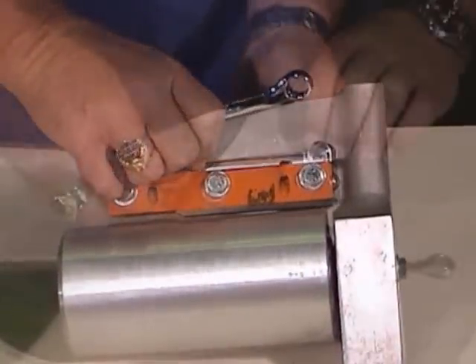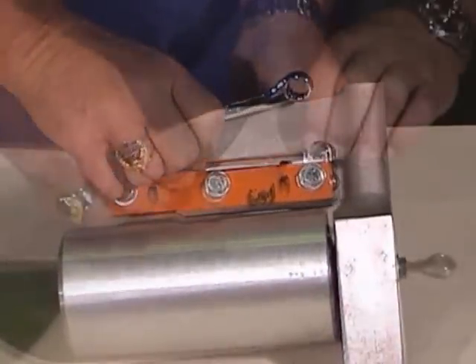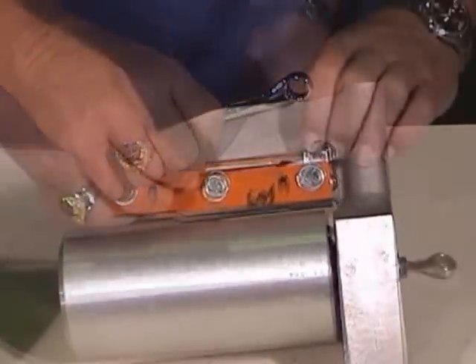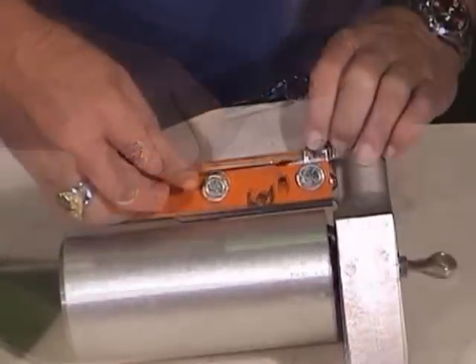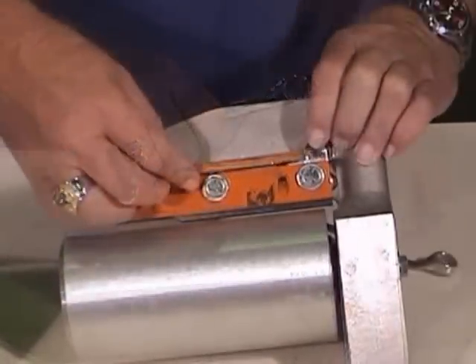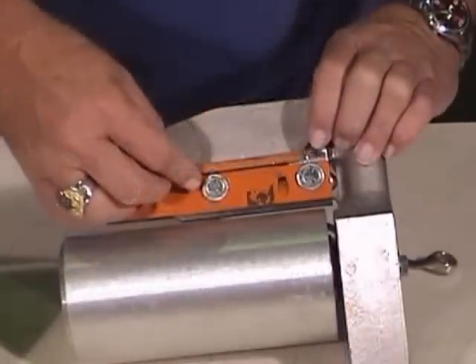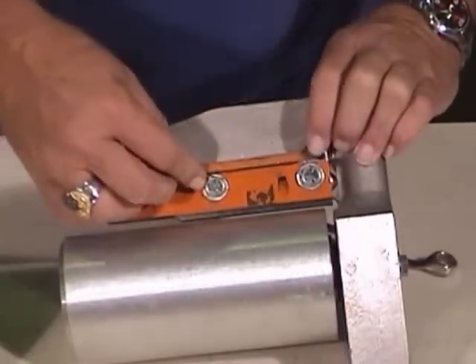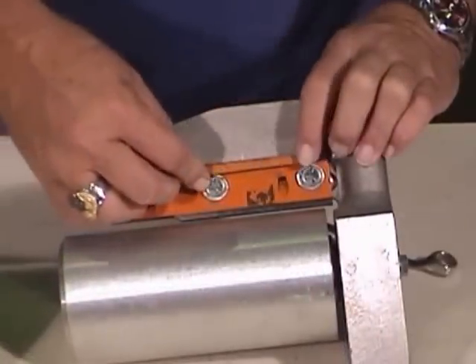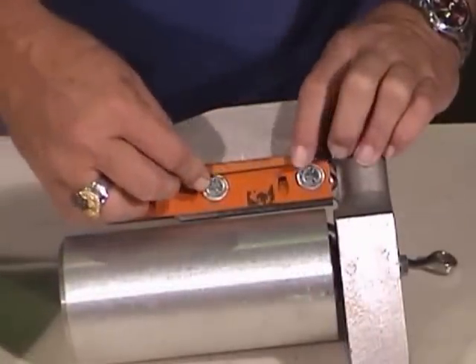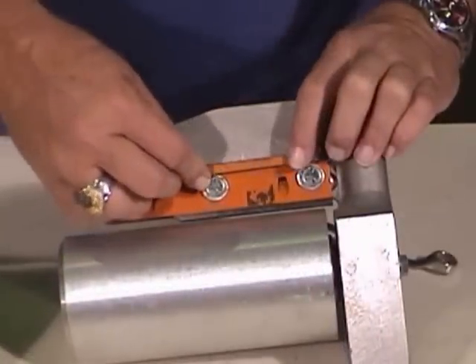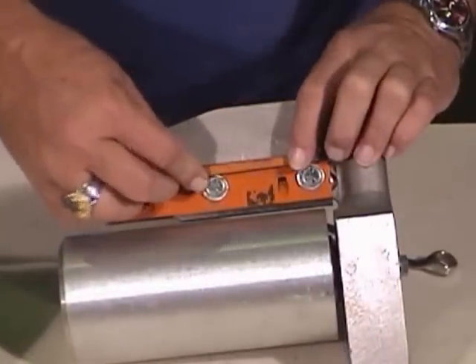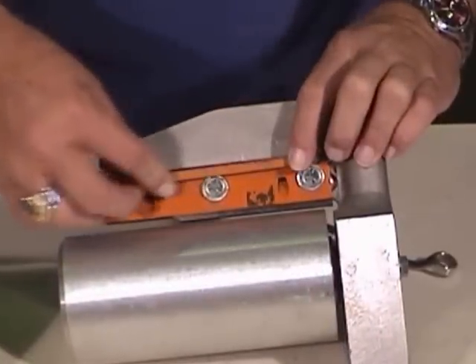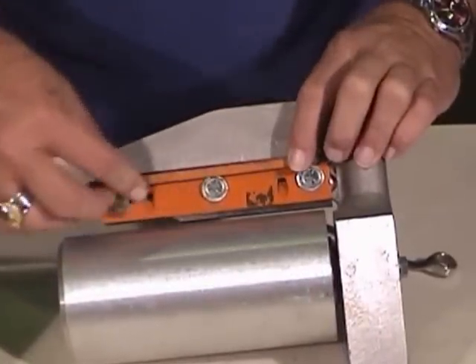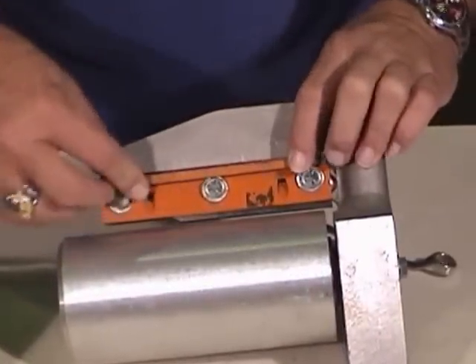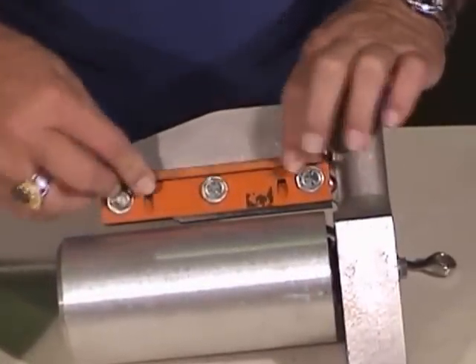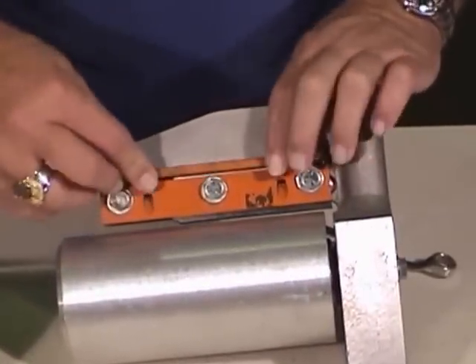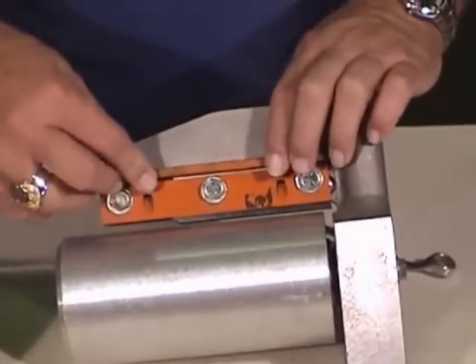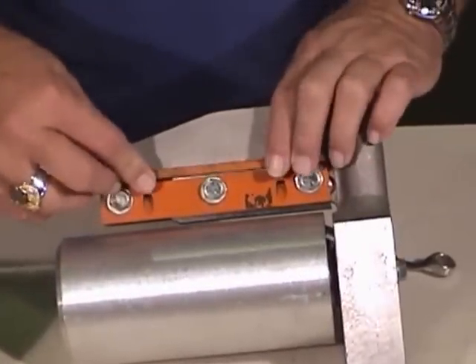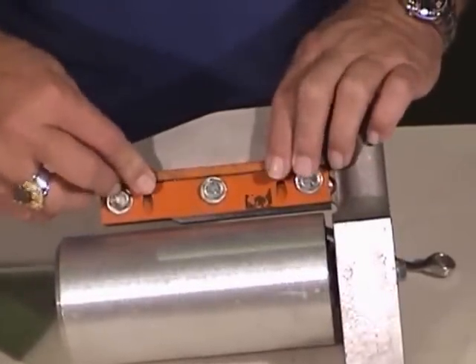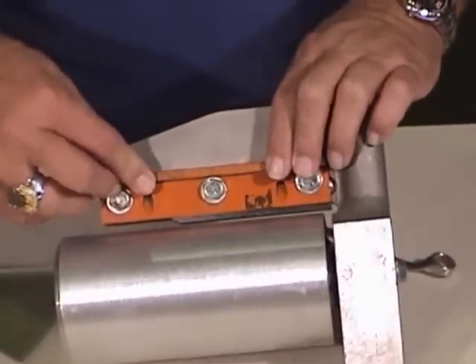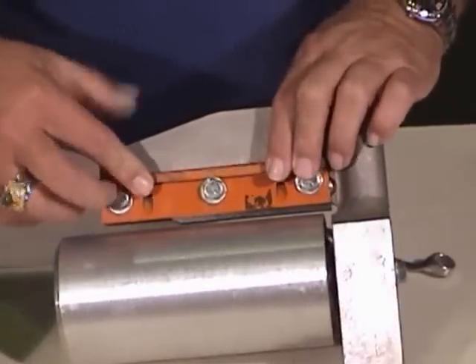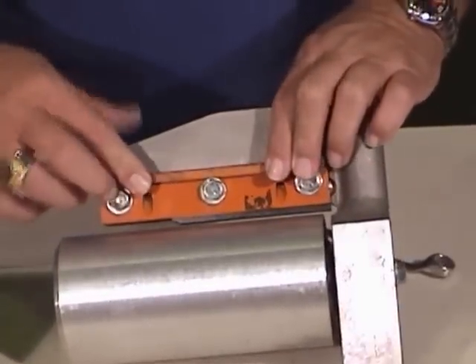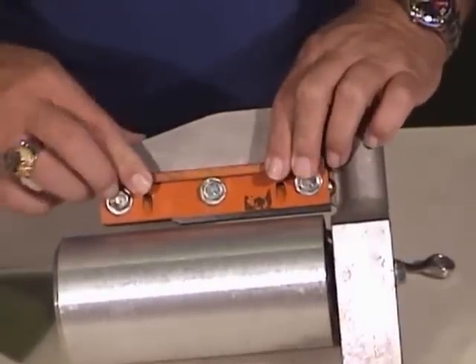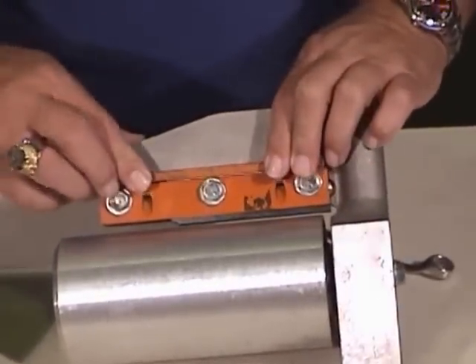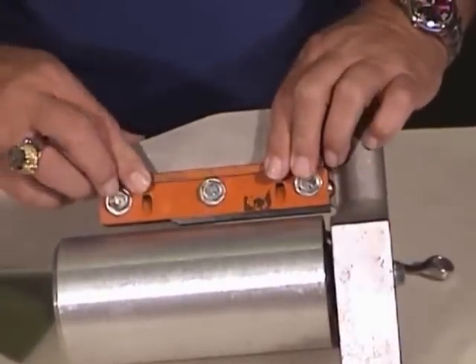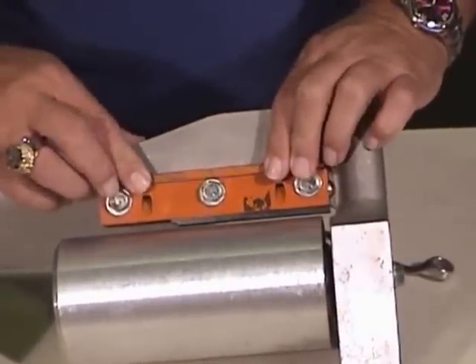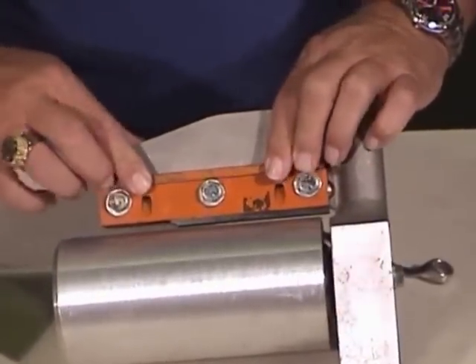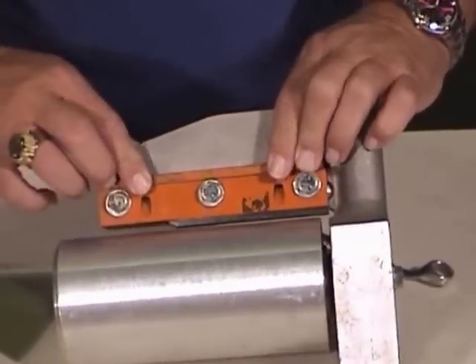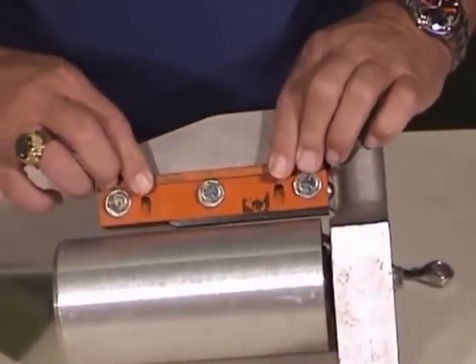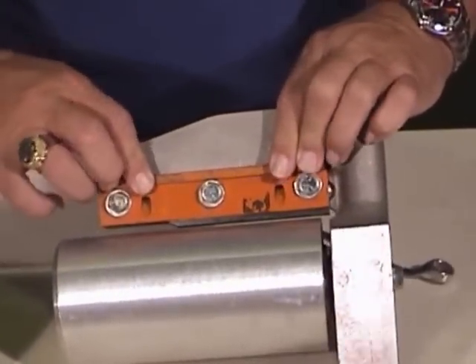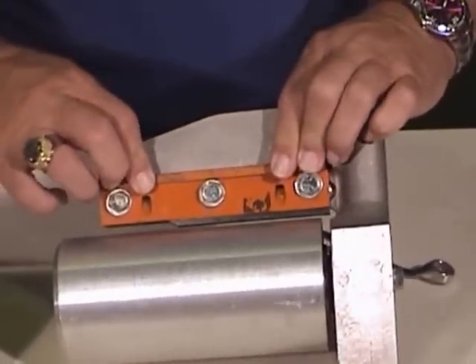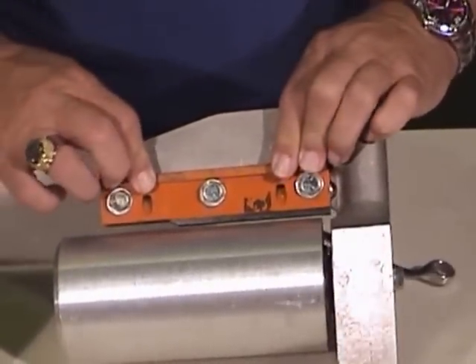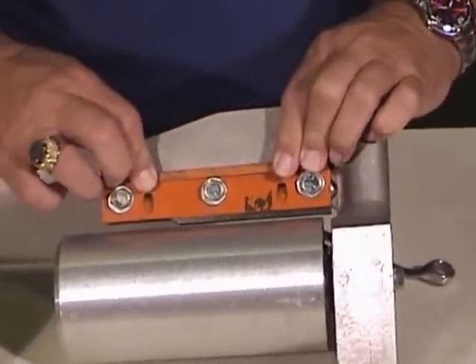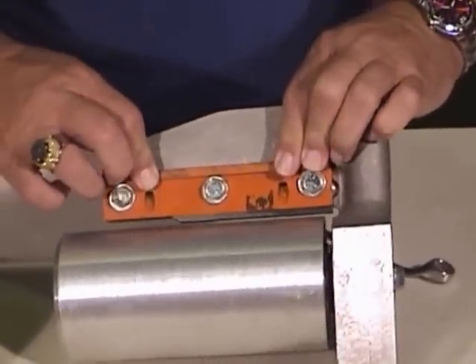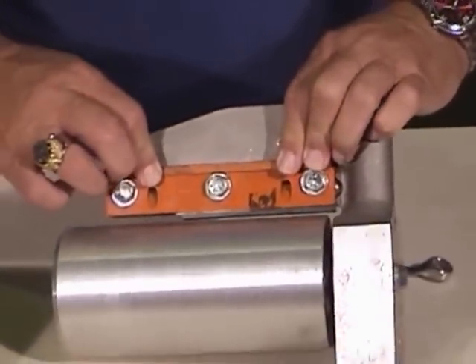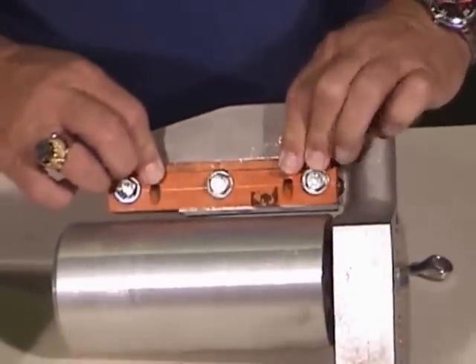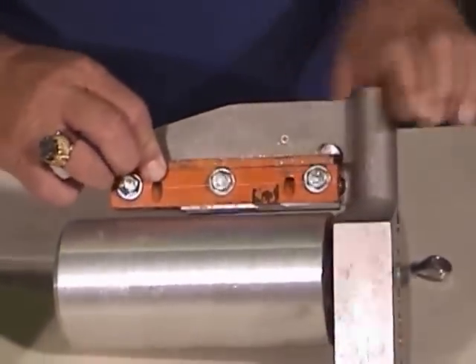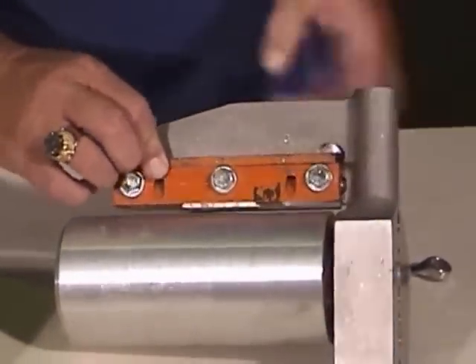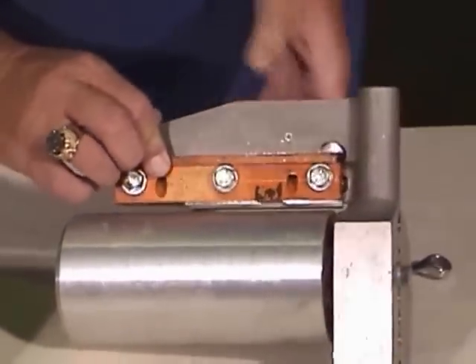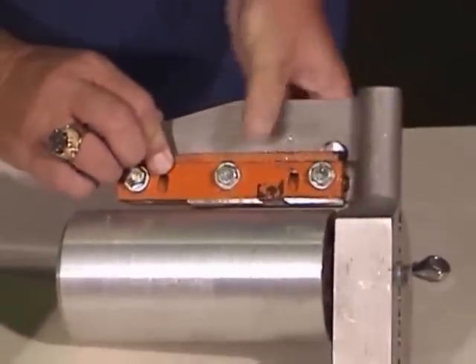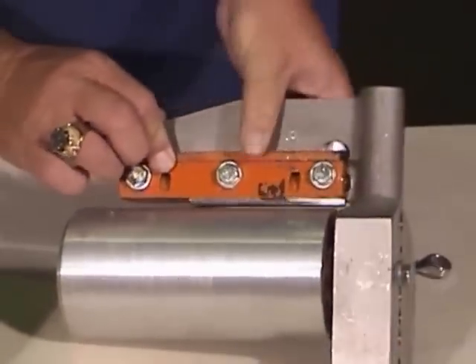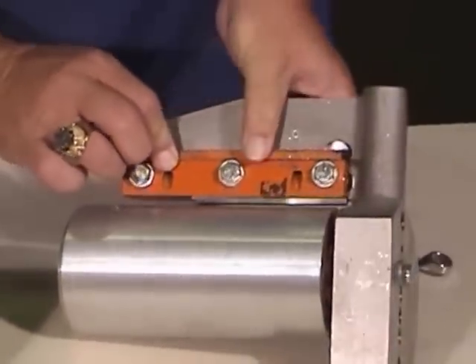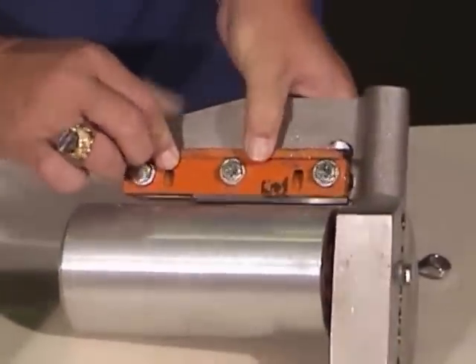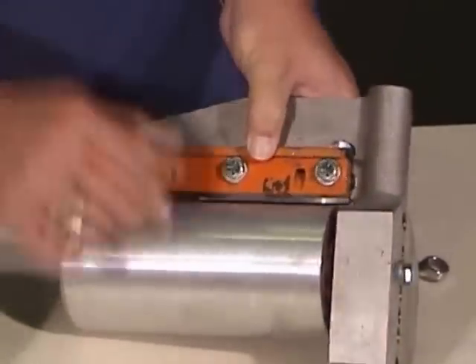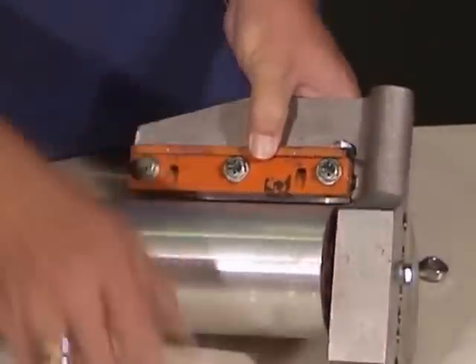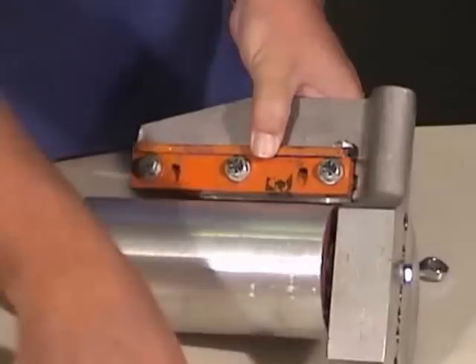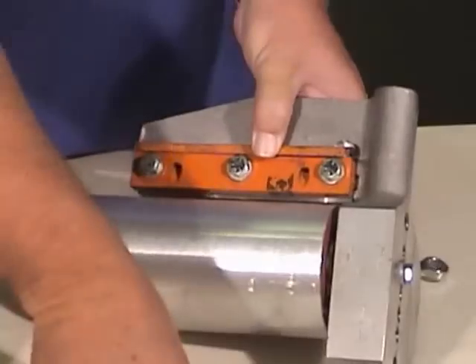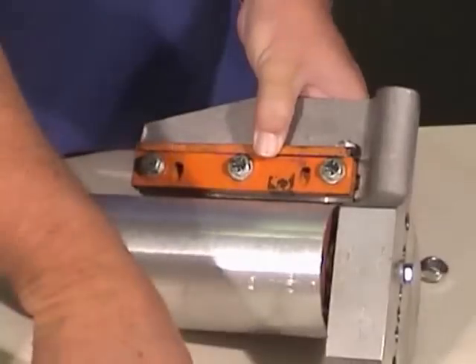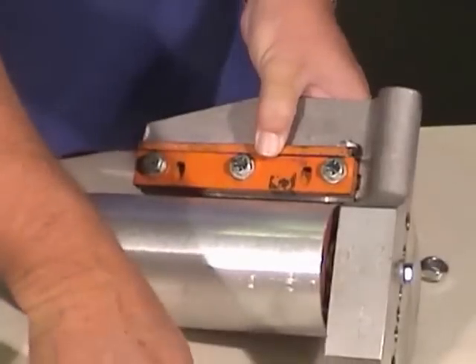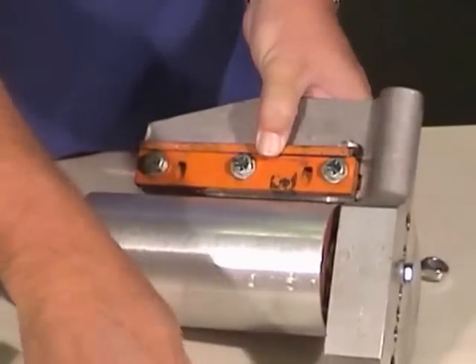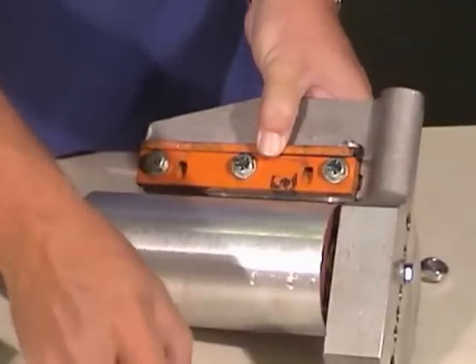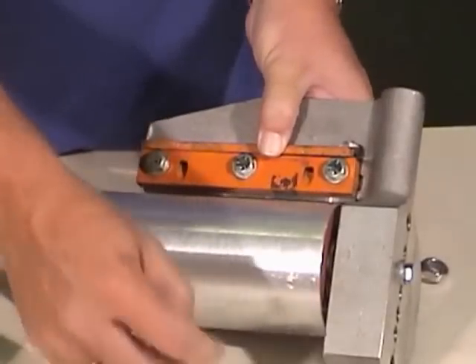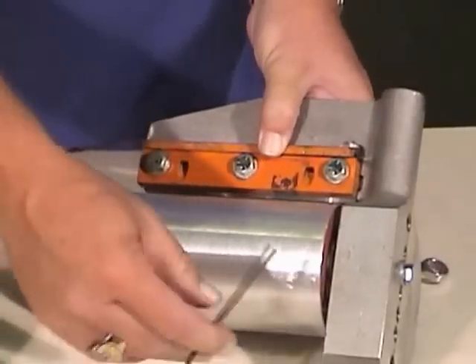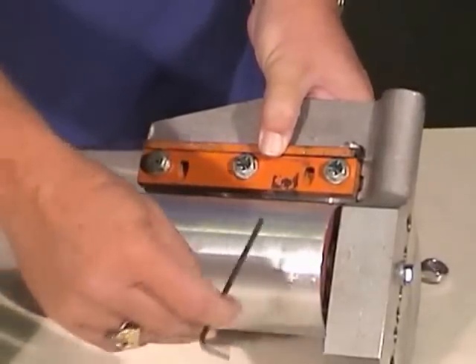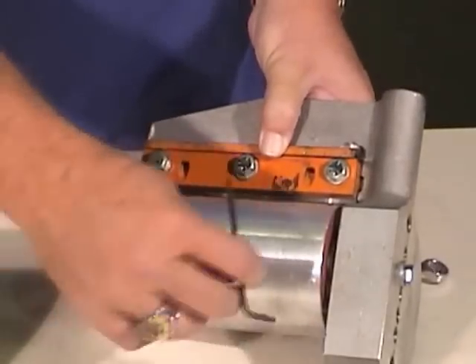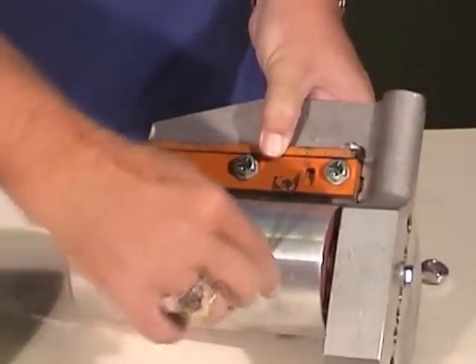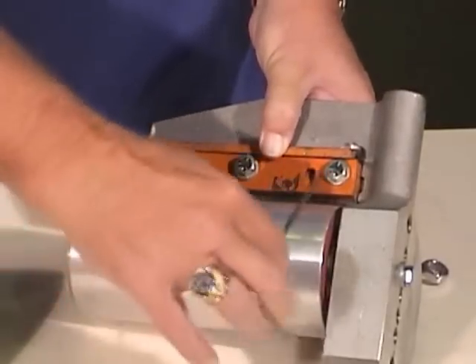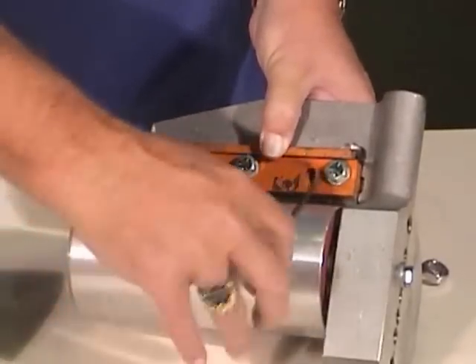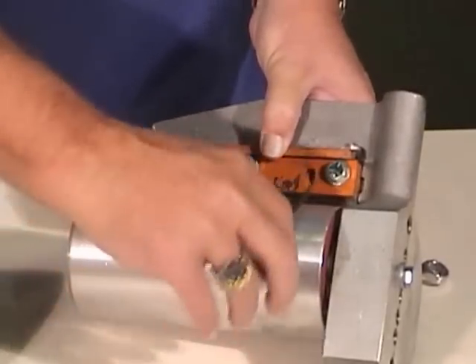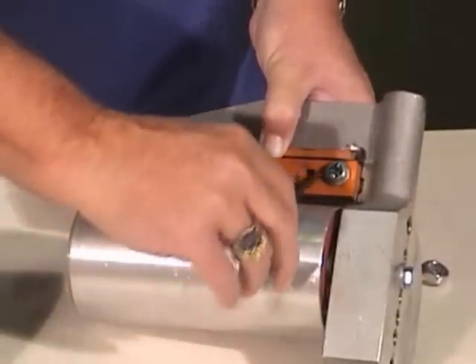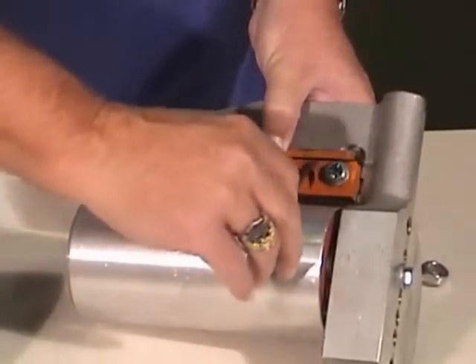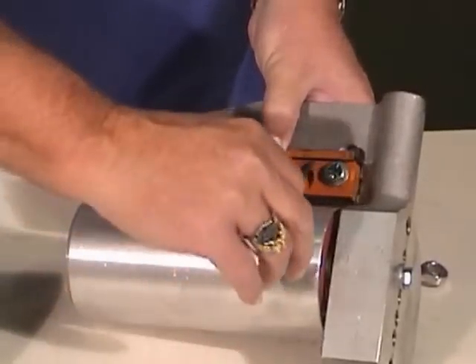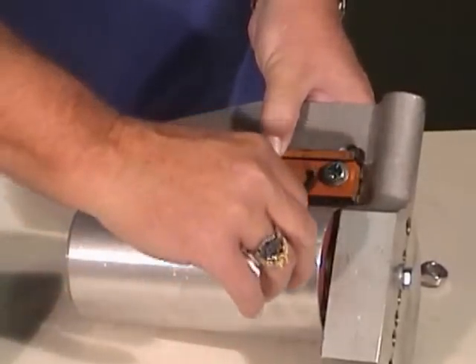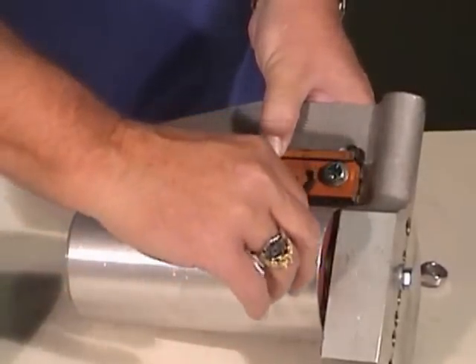Install the wear plate in the top and secure it in place by tightening the two Allen bolts with an Allen wrench.